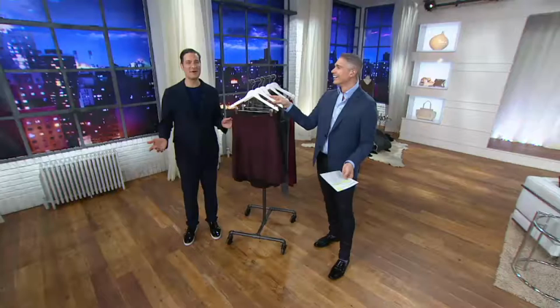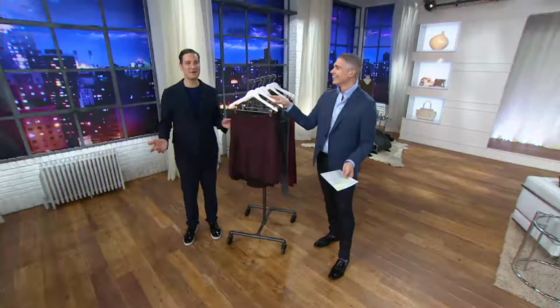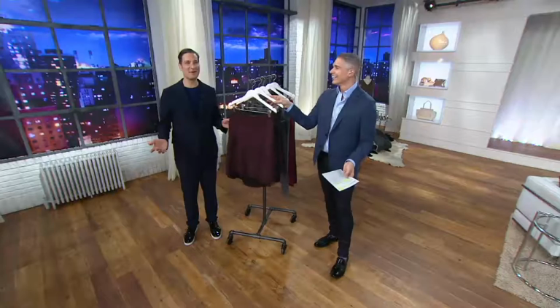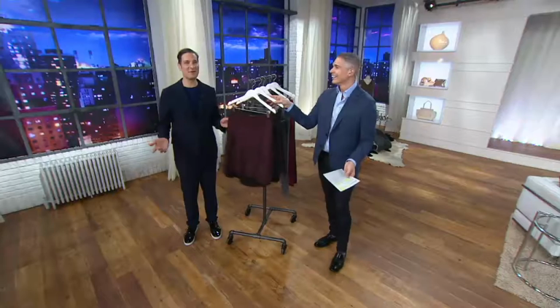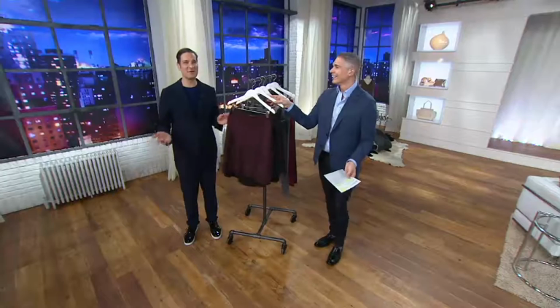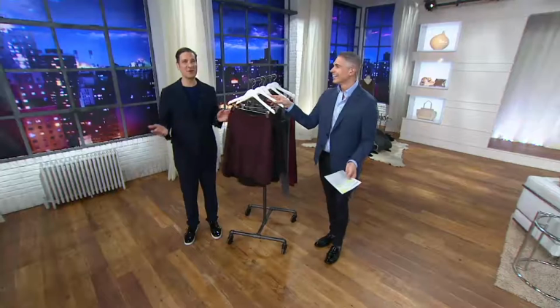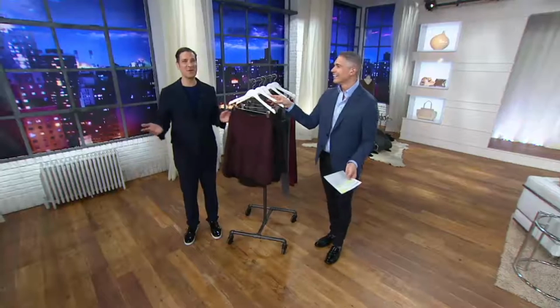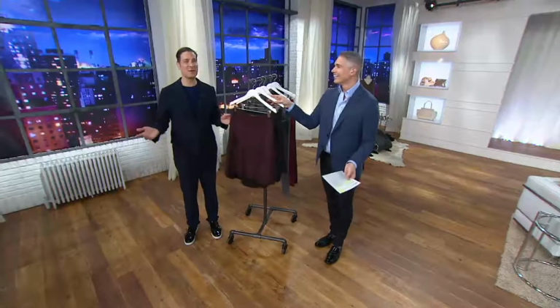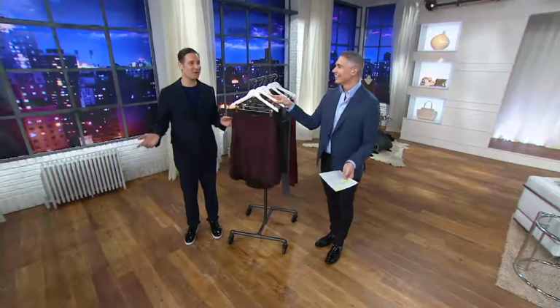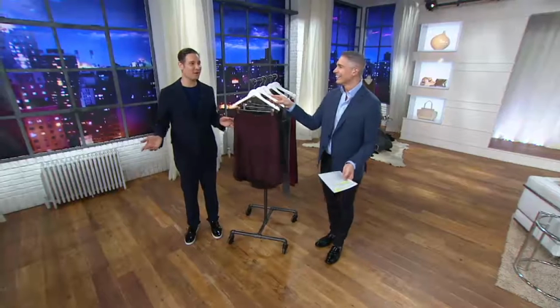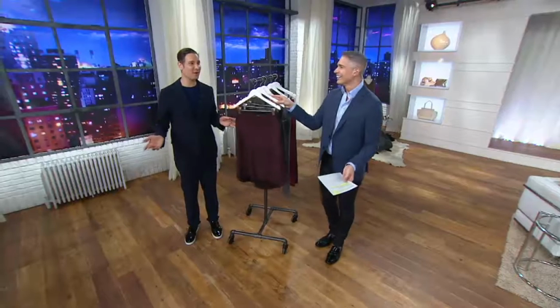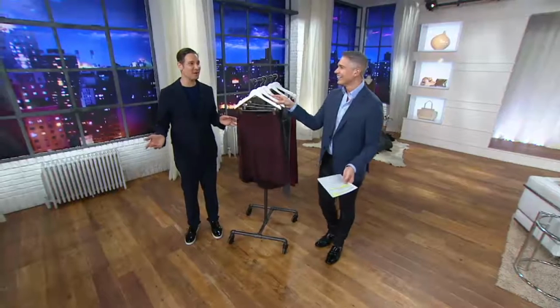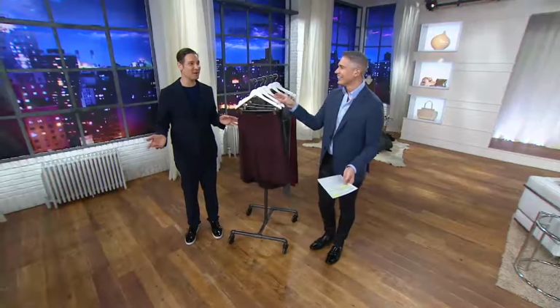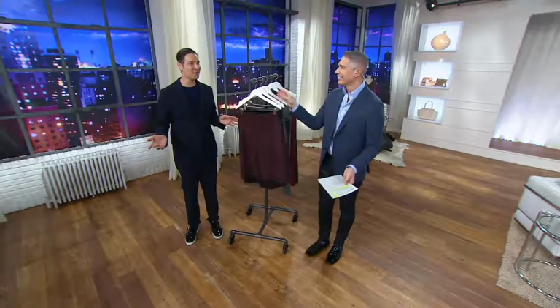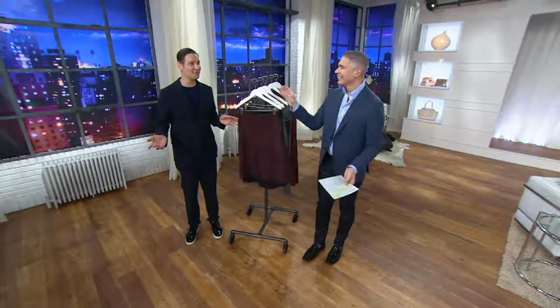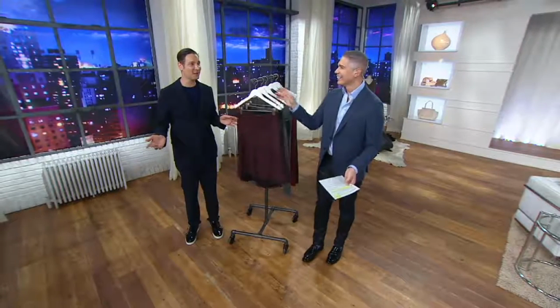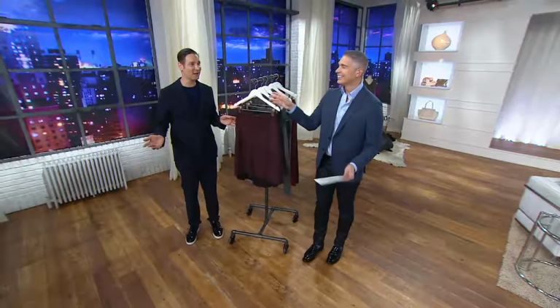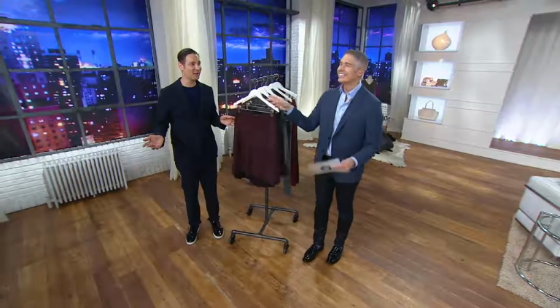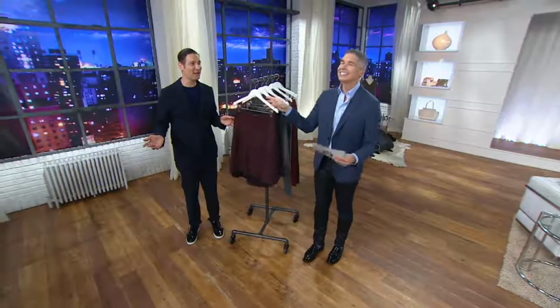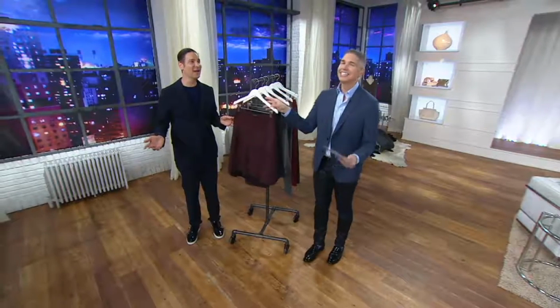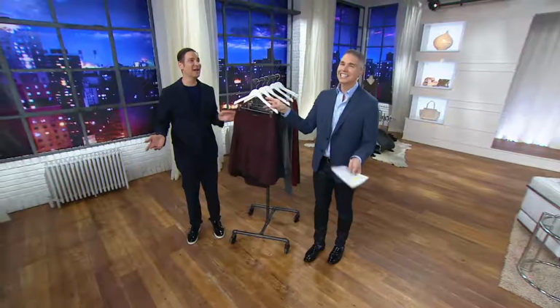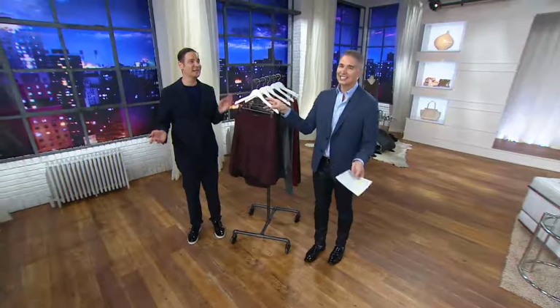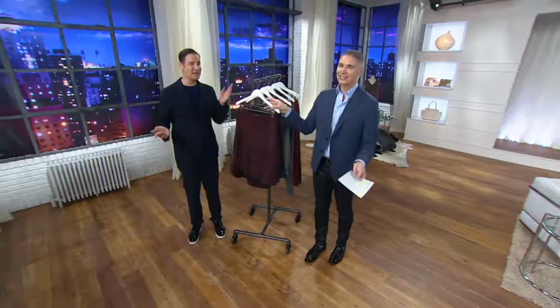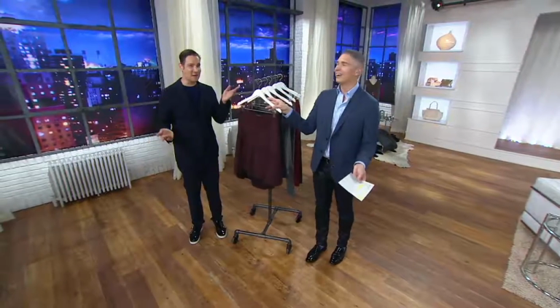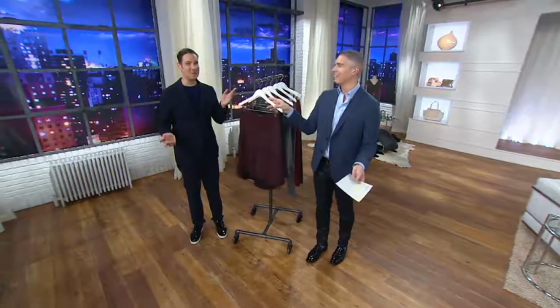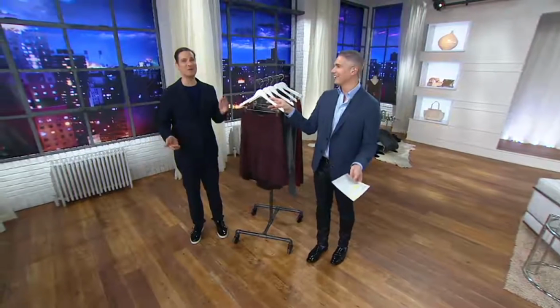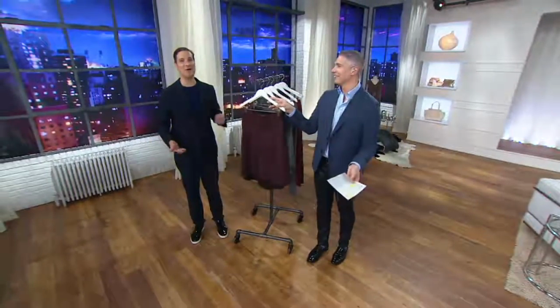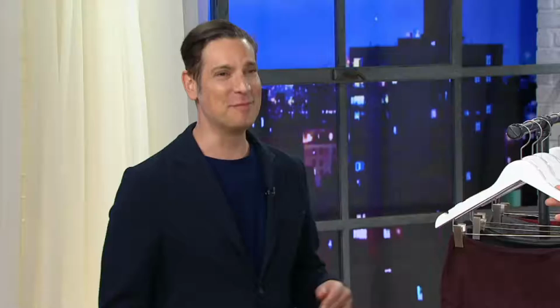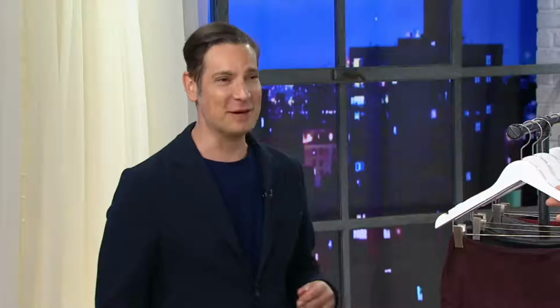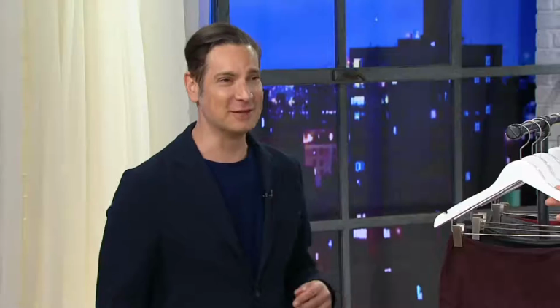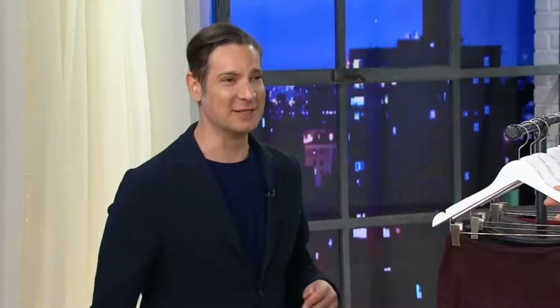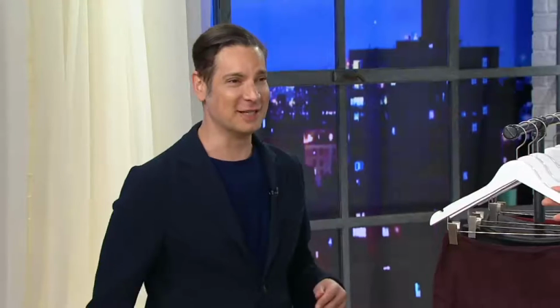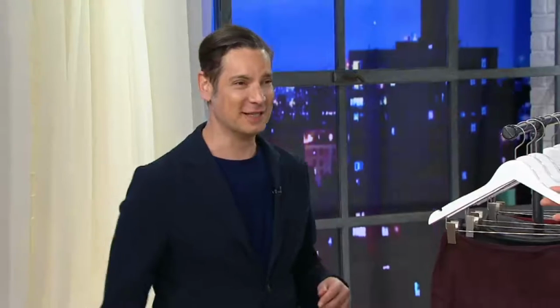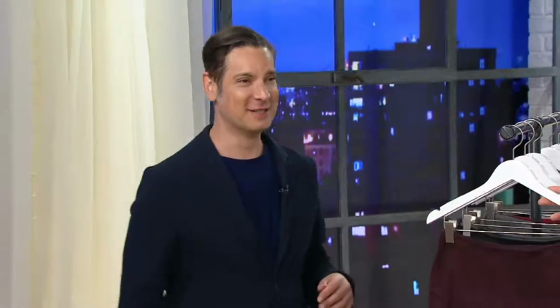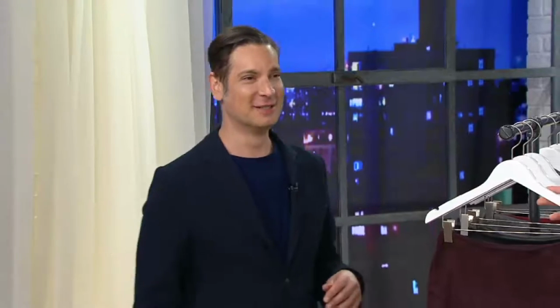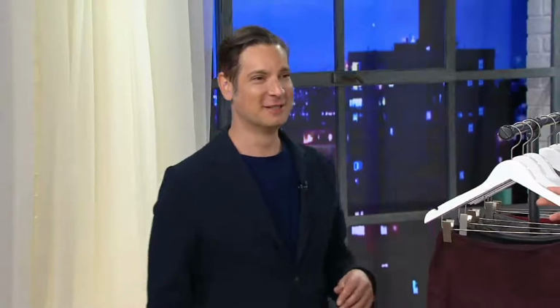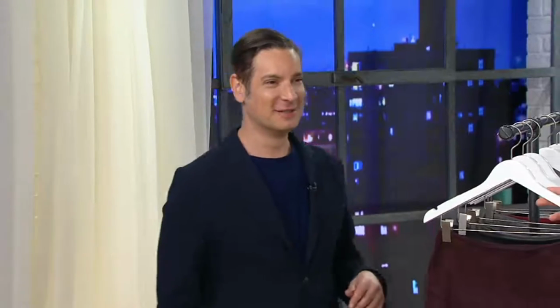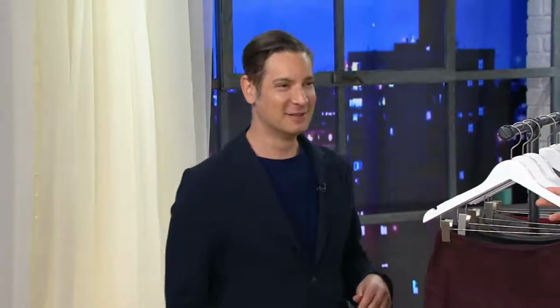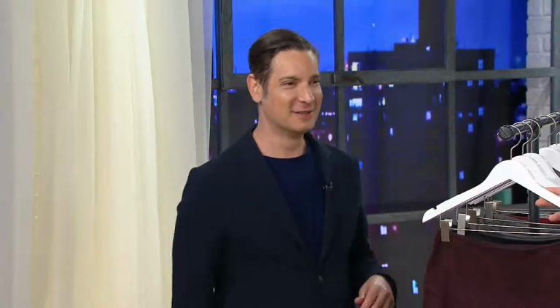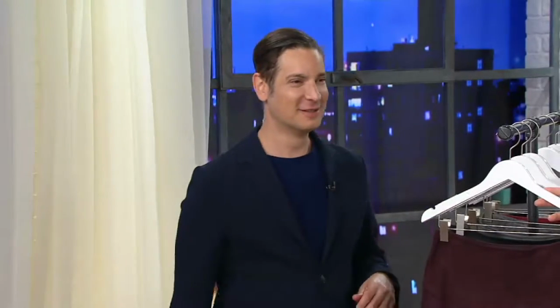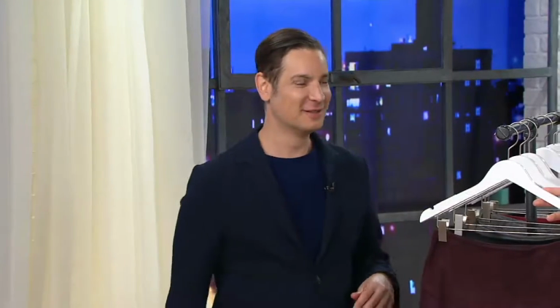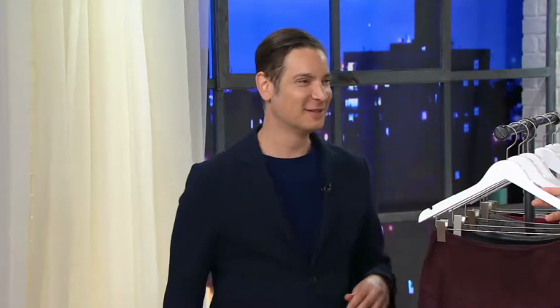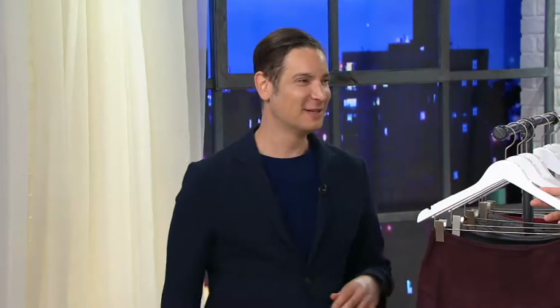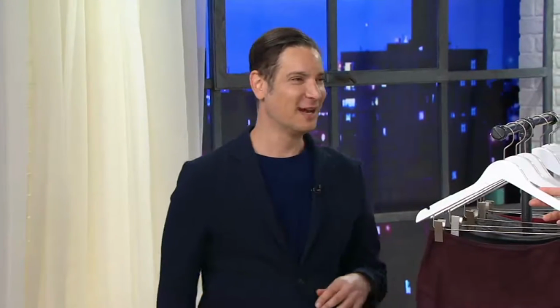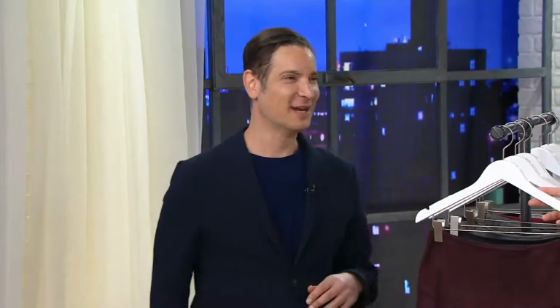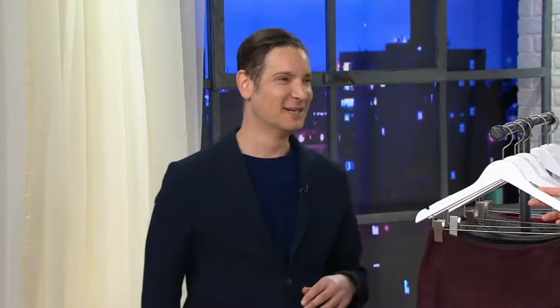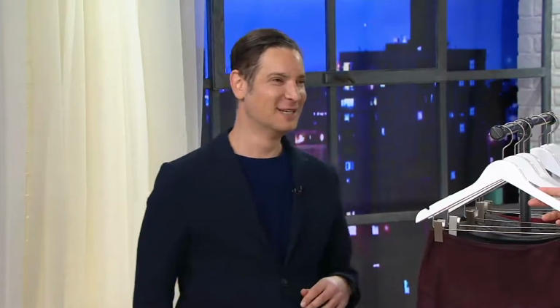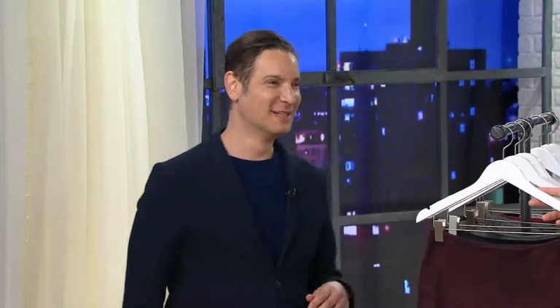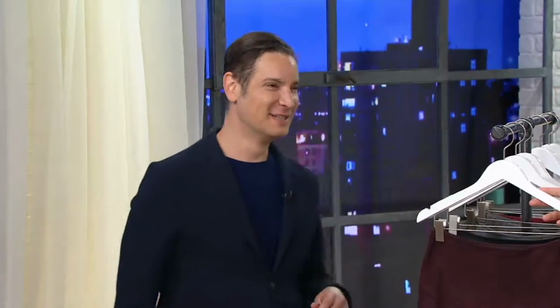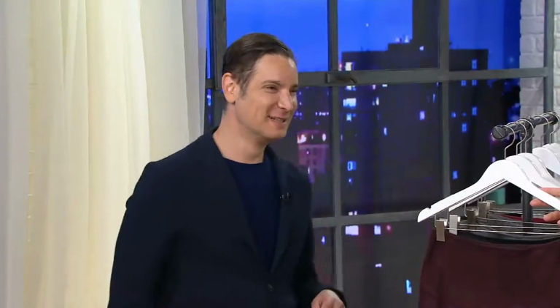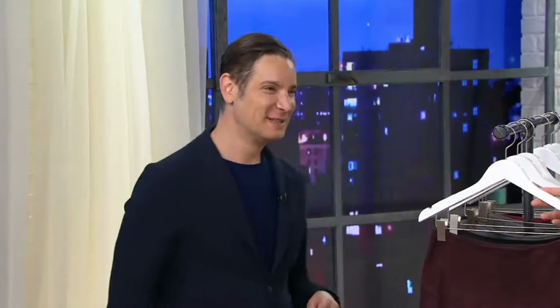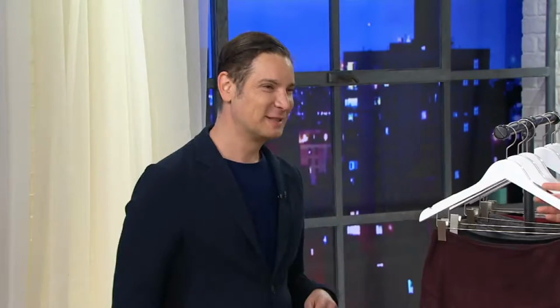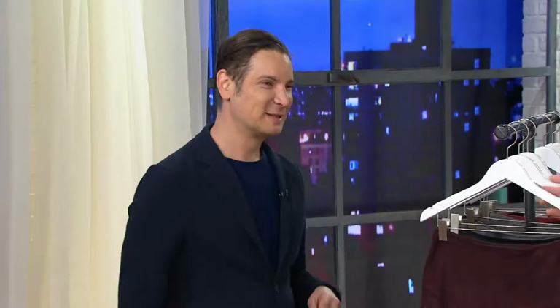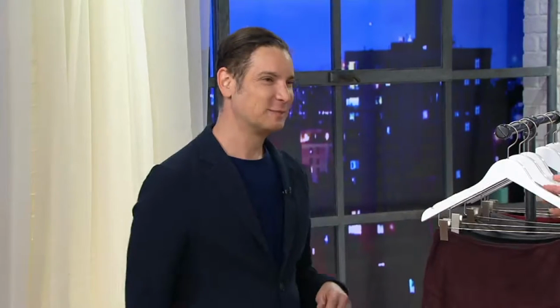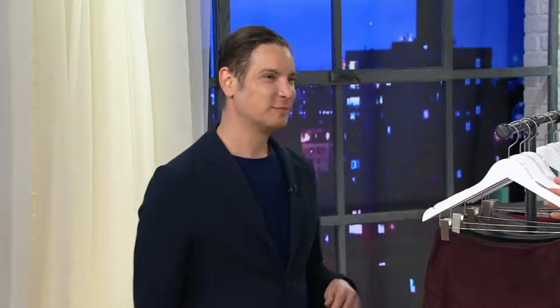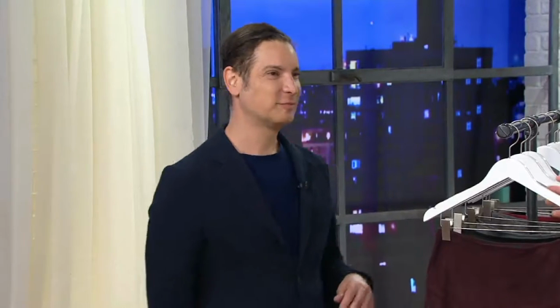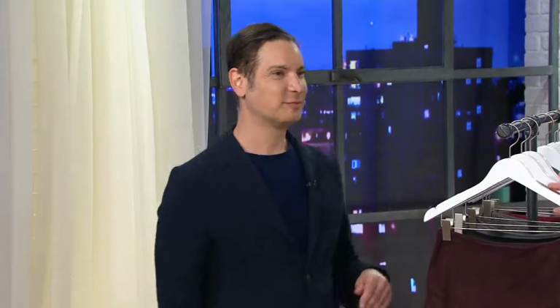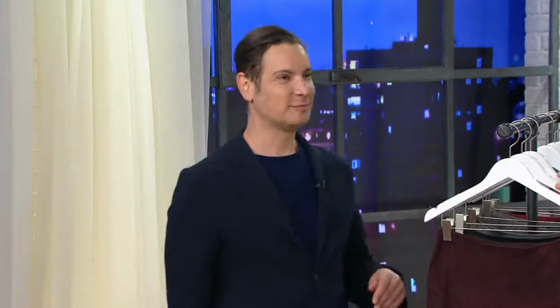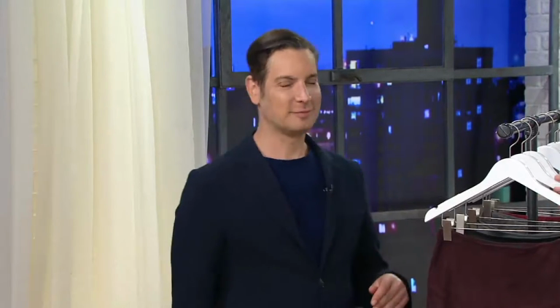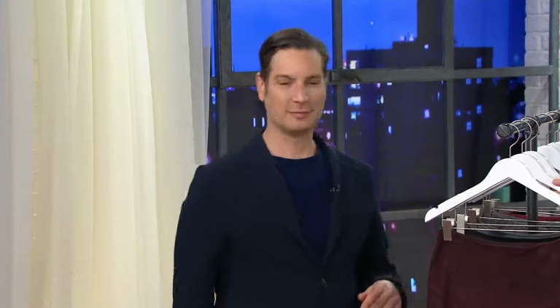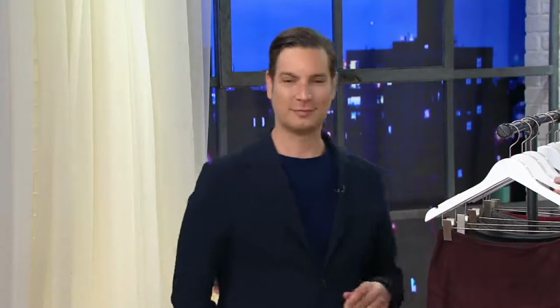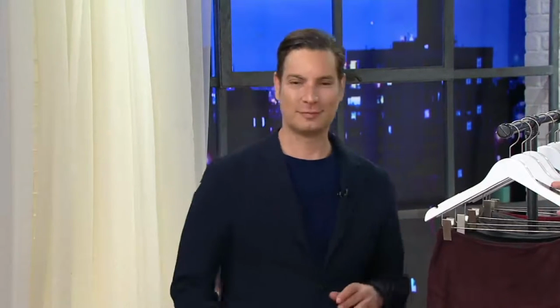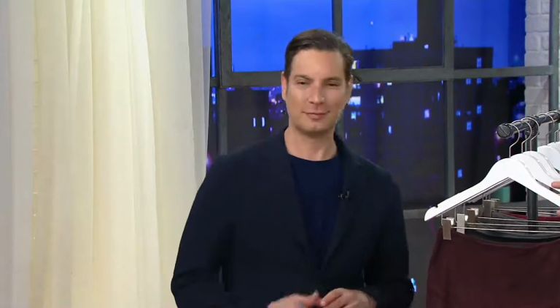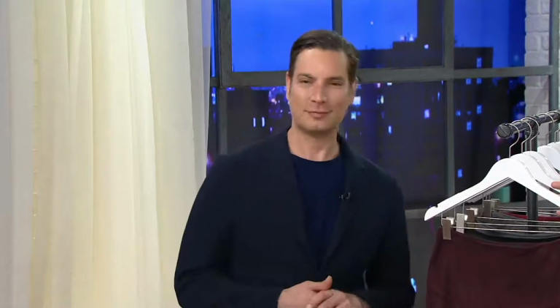And if you're going to be up at 4 o'clock in the morning, this is a great way to be up. And Cameron brings us great style.